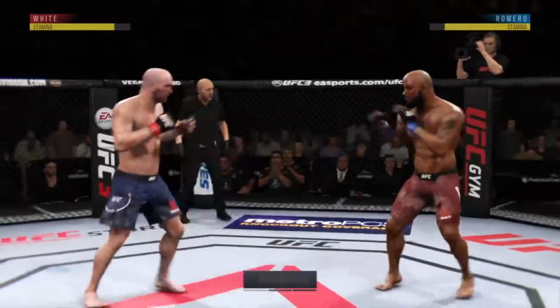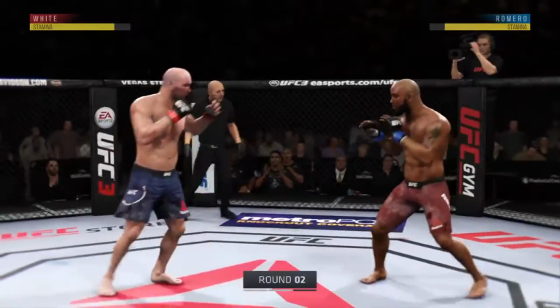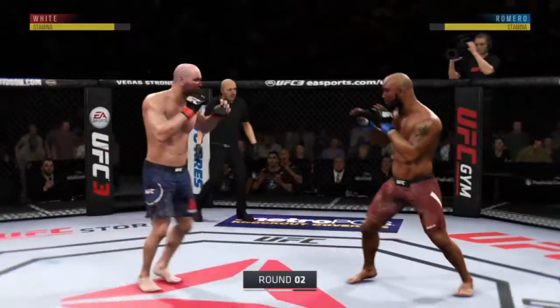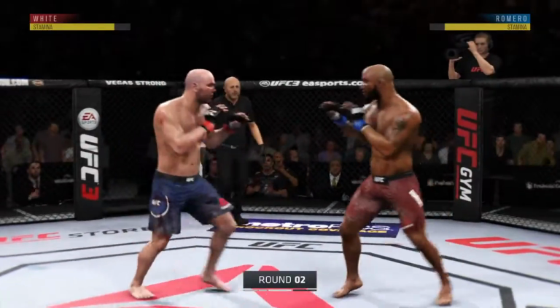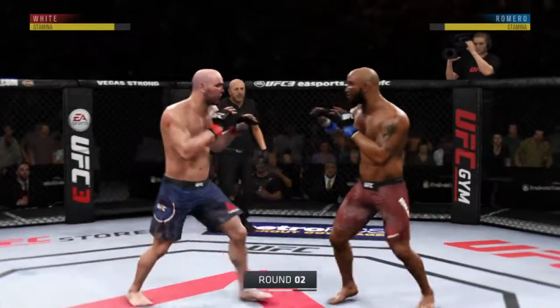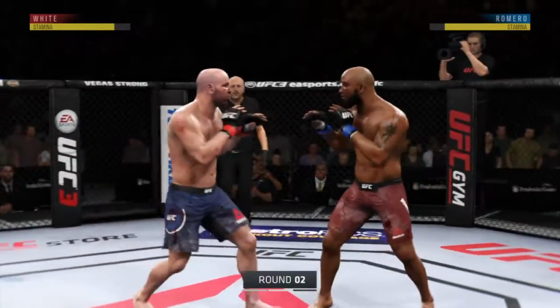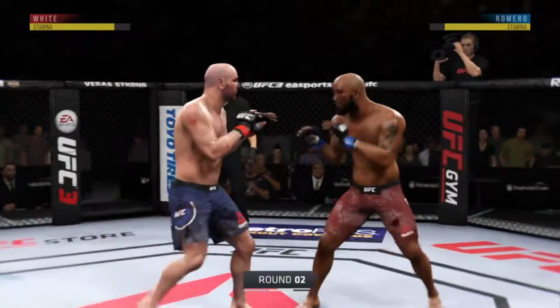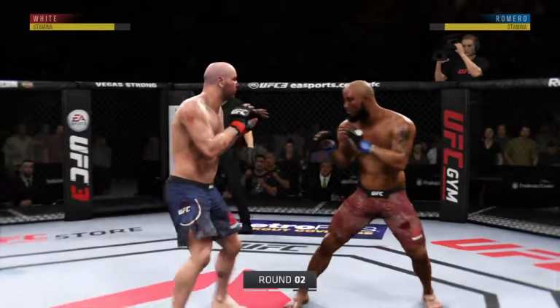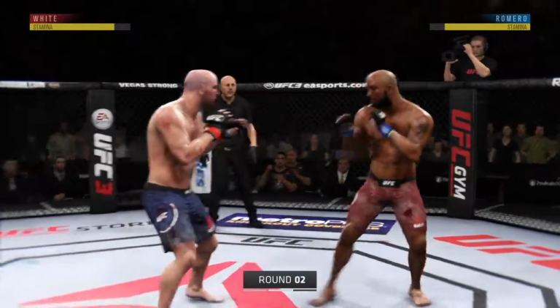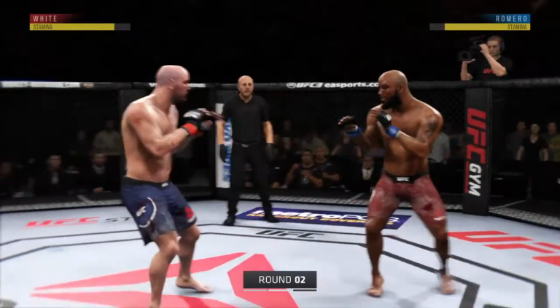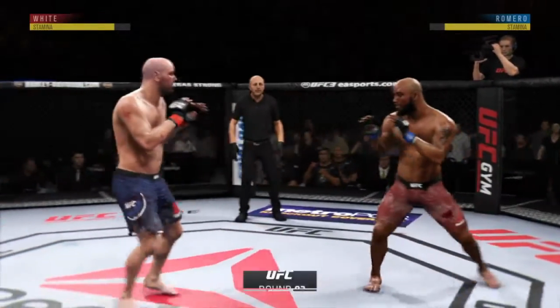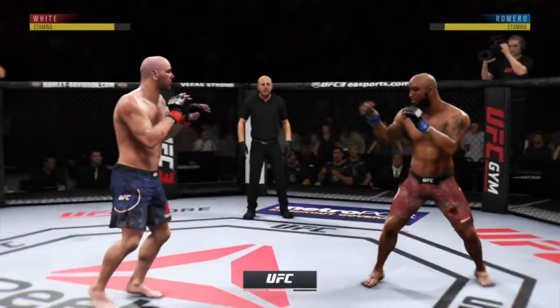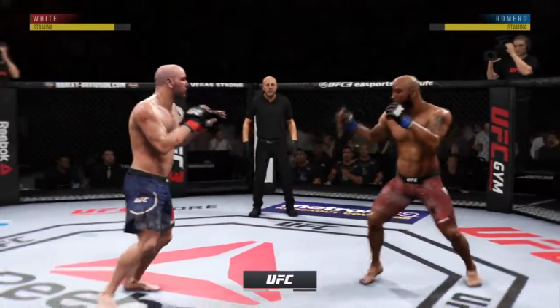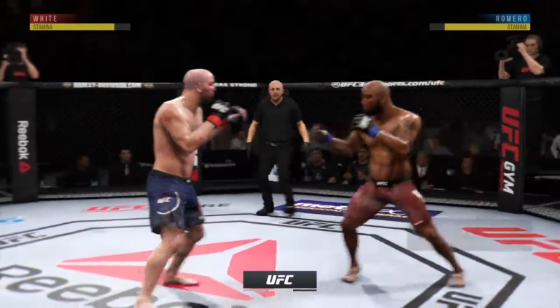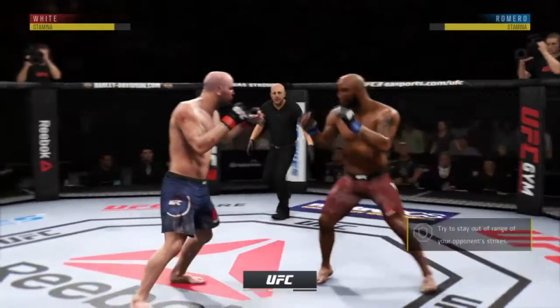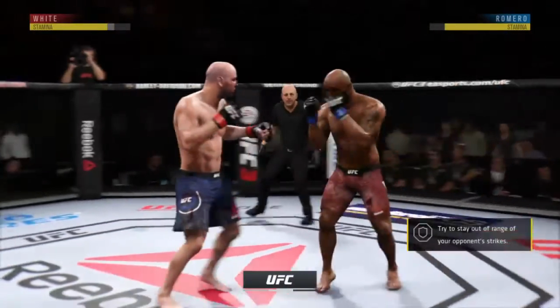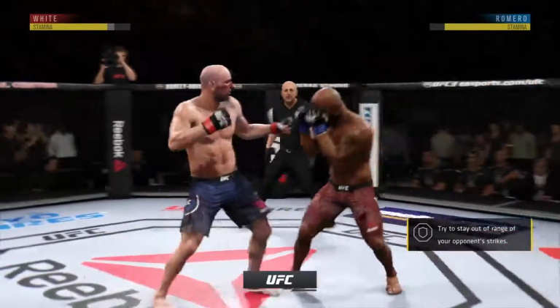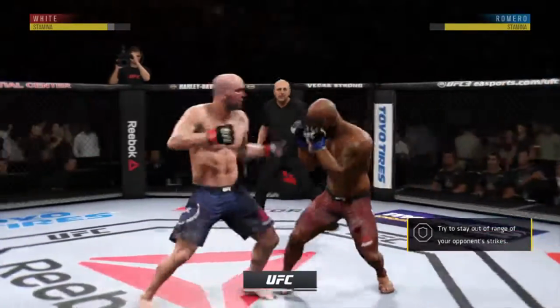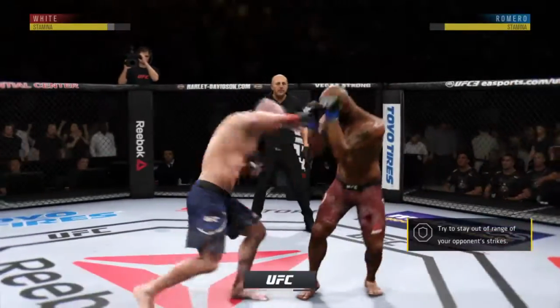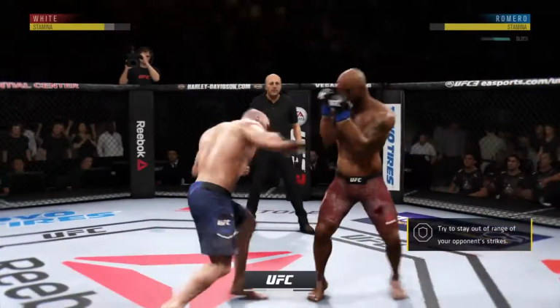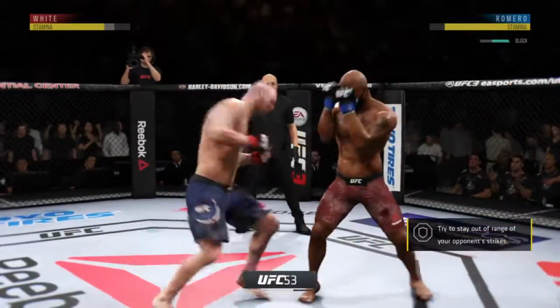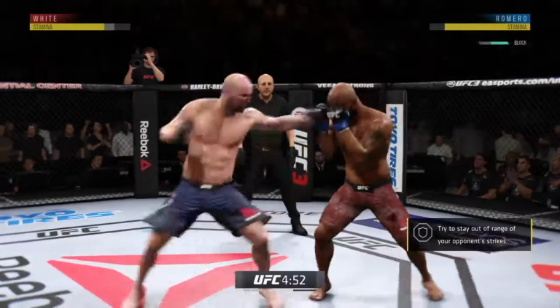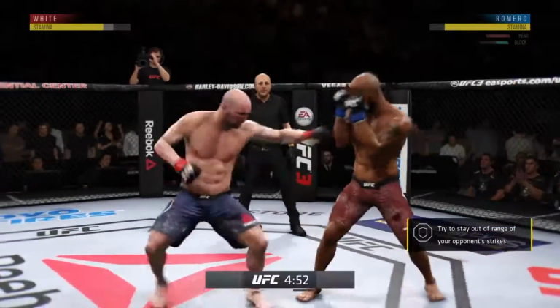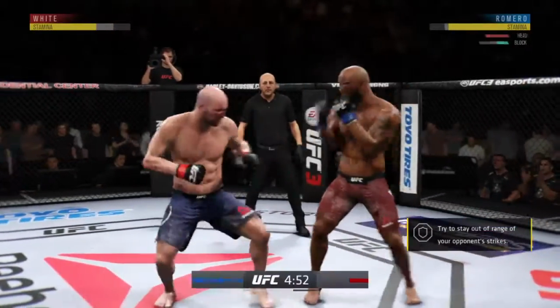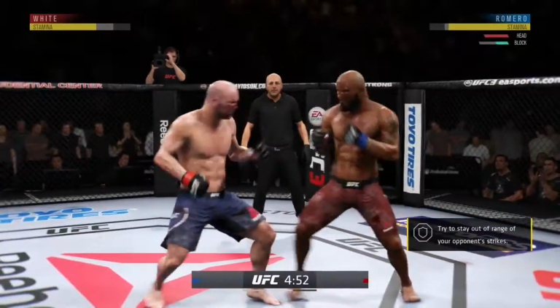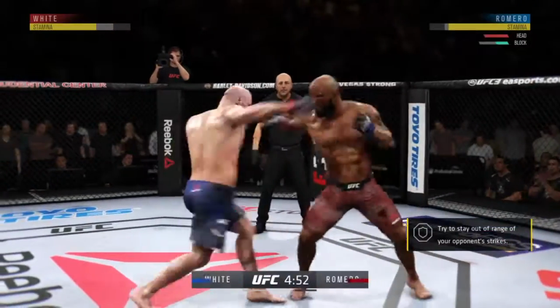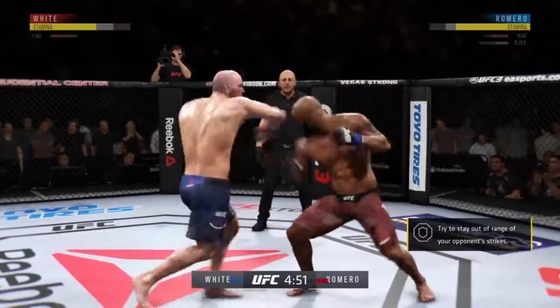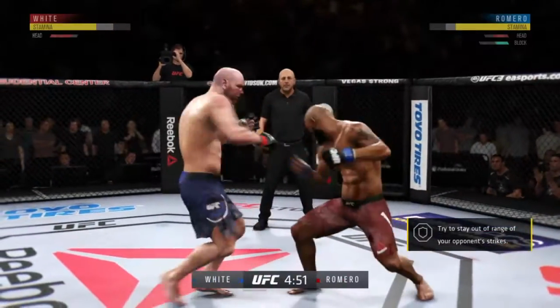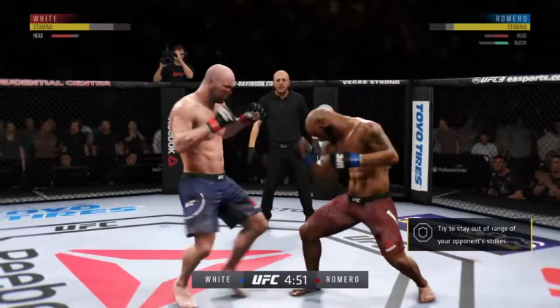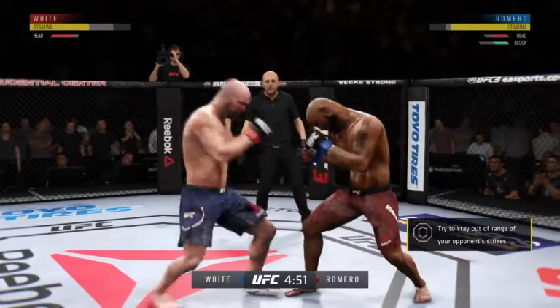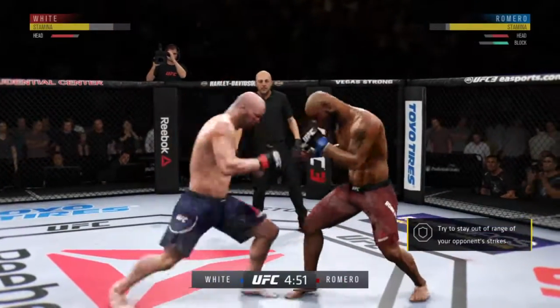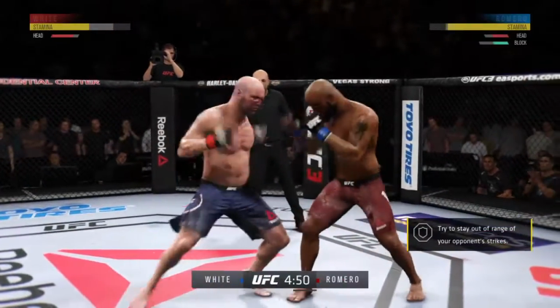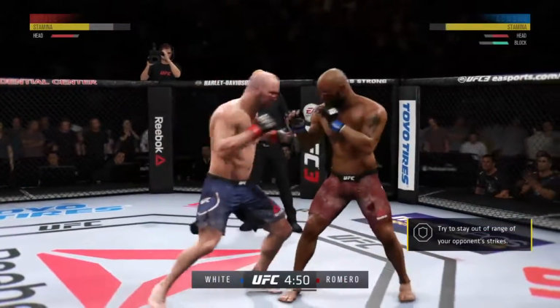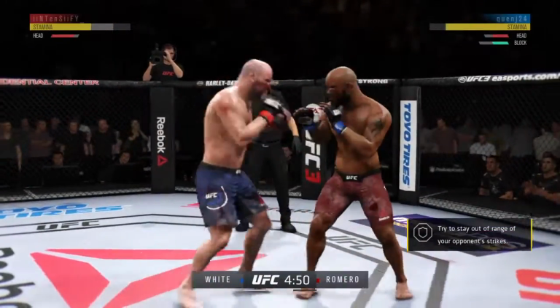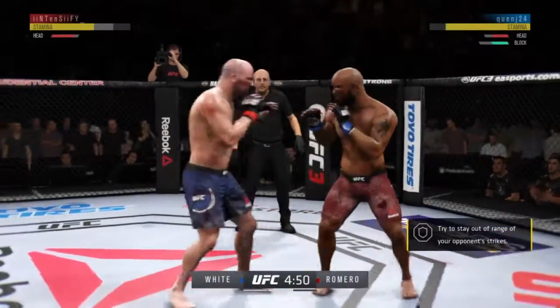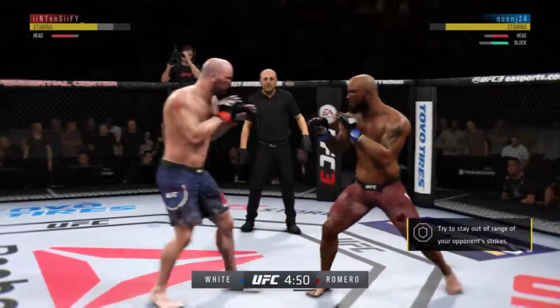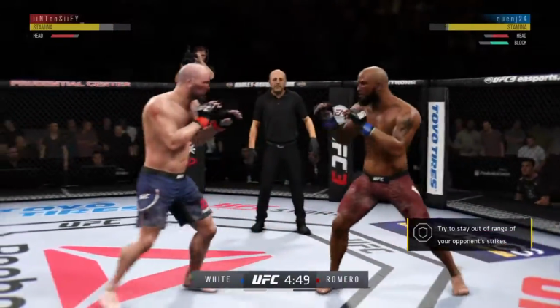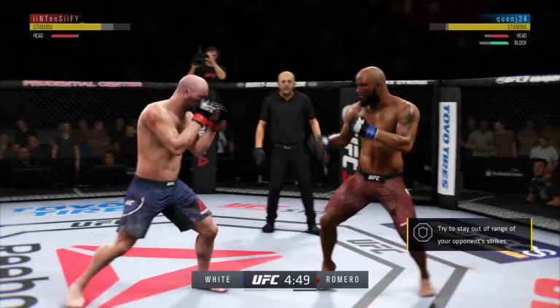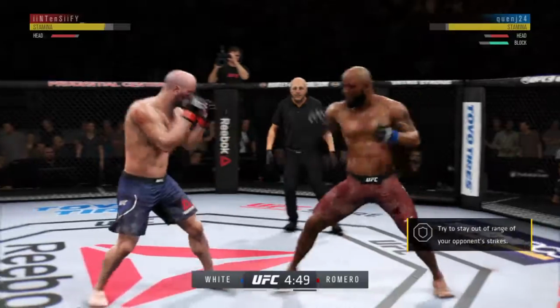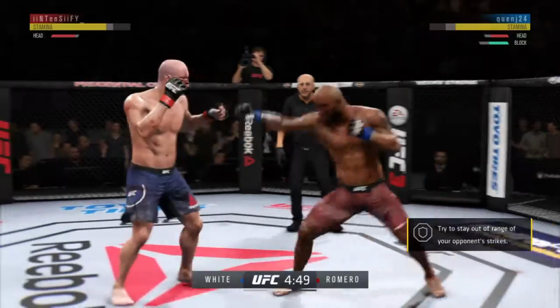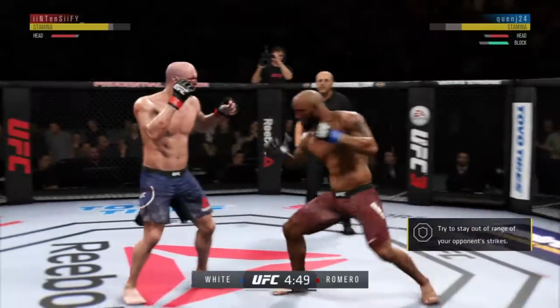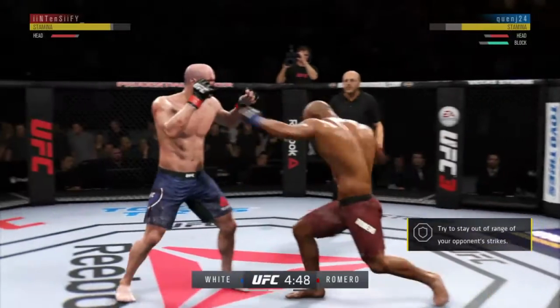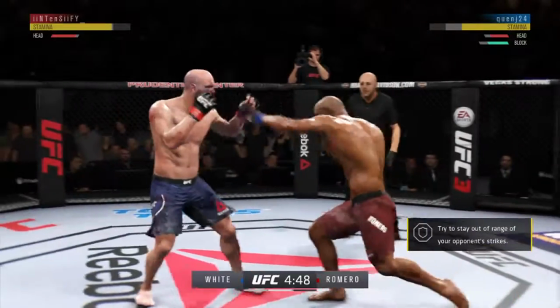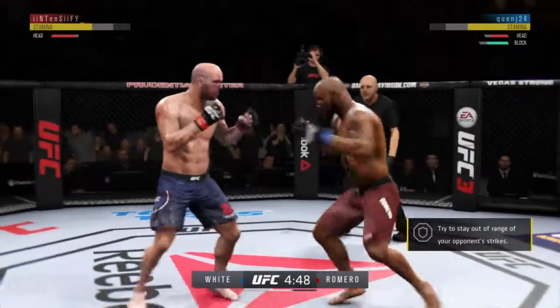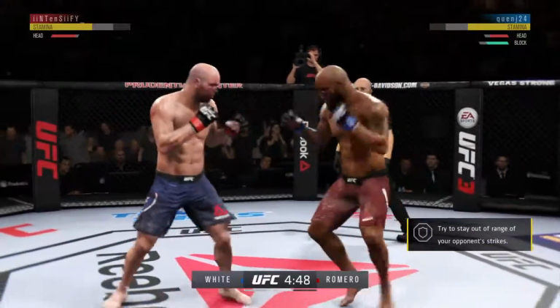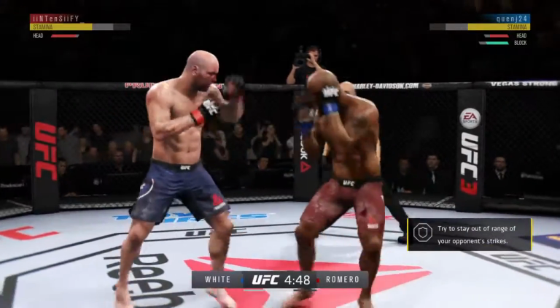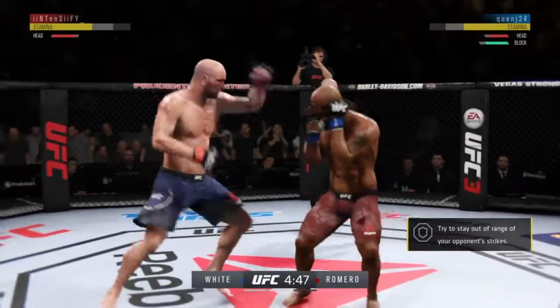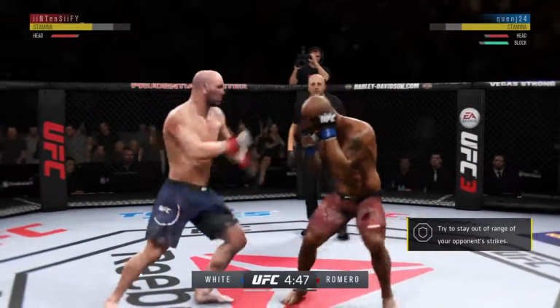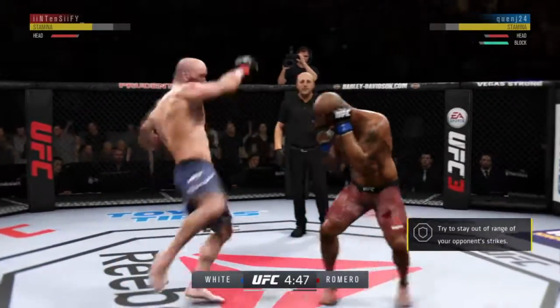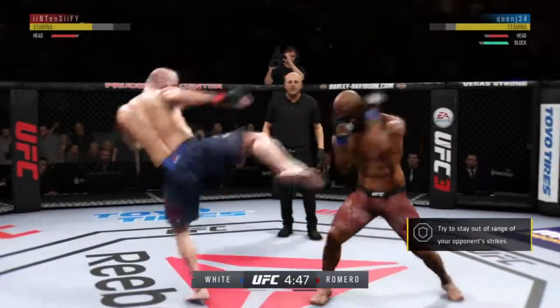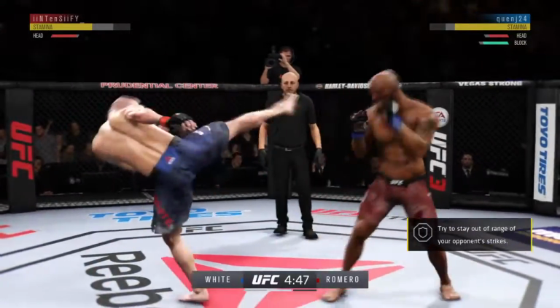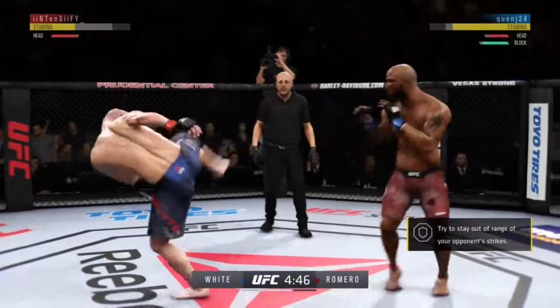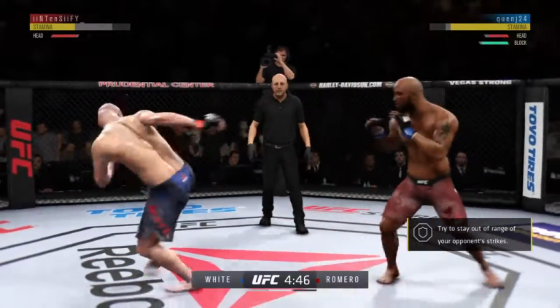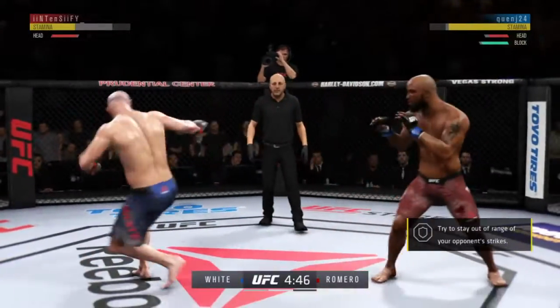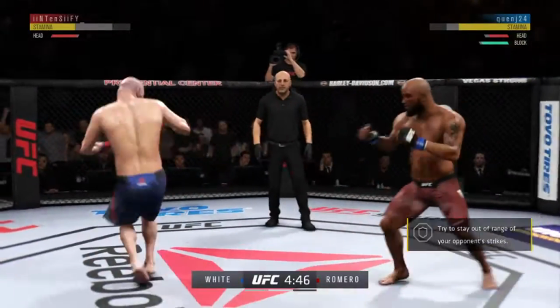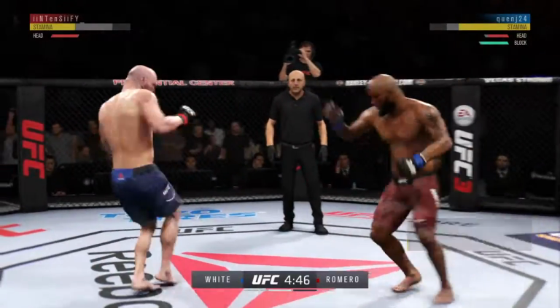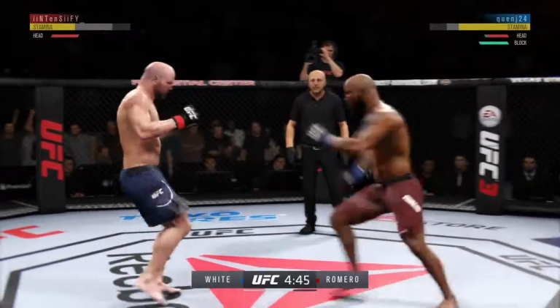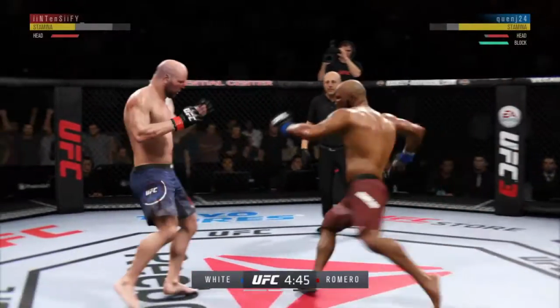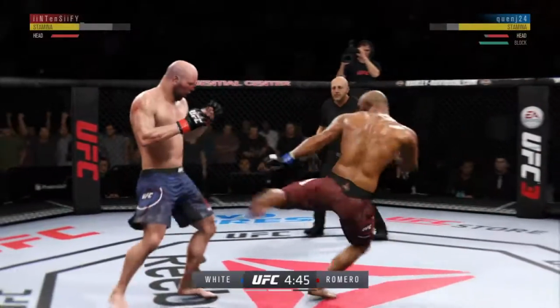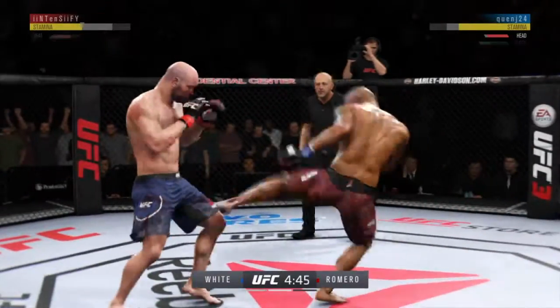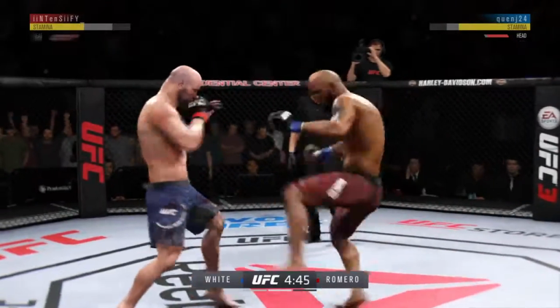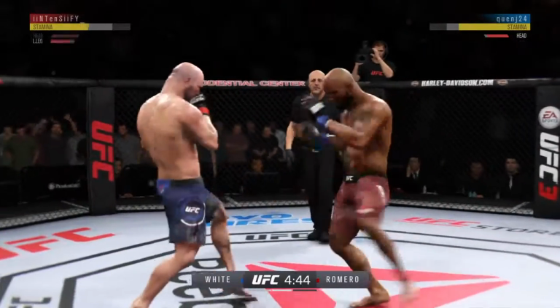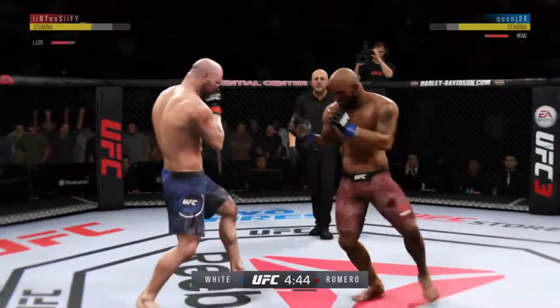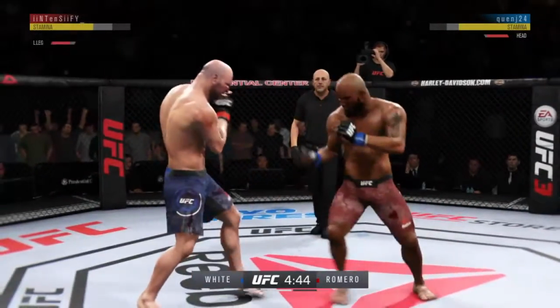That last round was an all-out draw. If they continue like that in this round, someone's getting knocked out.